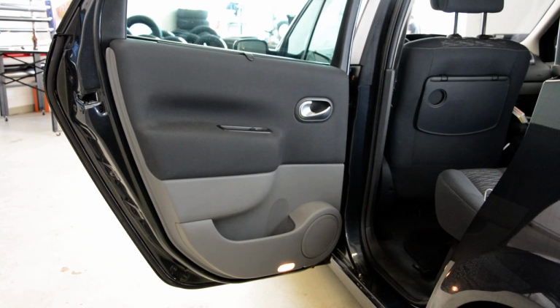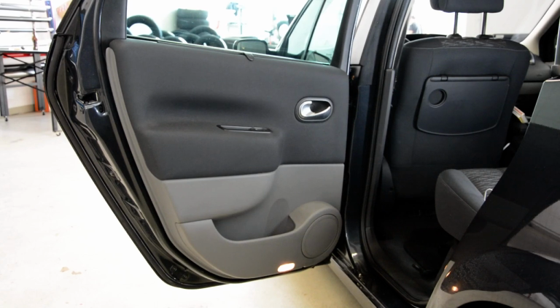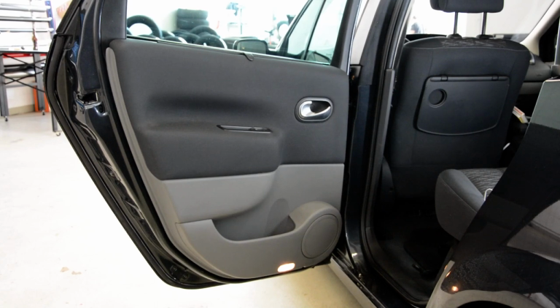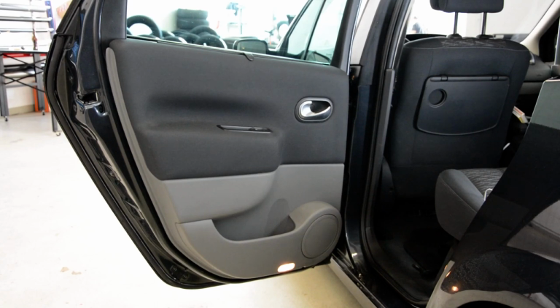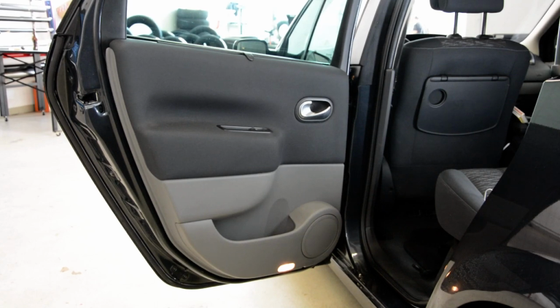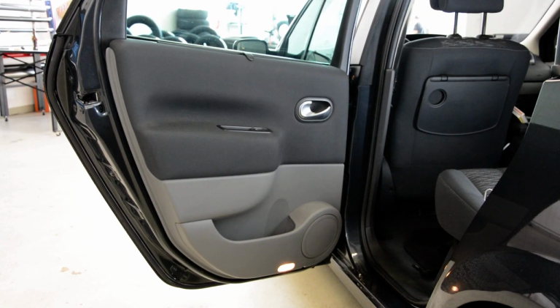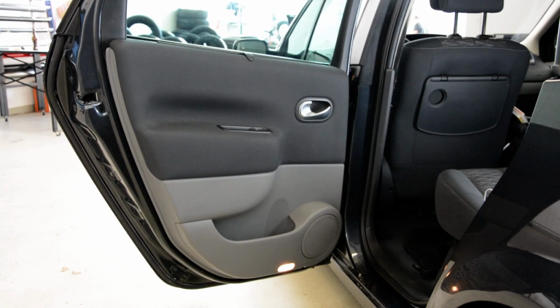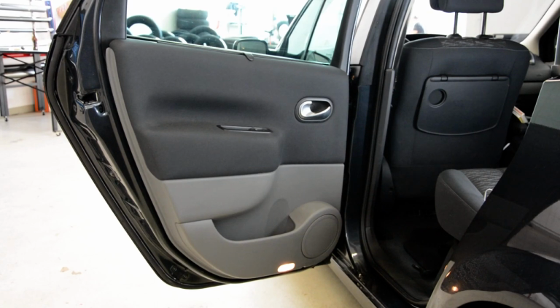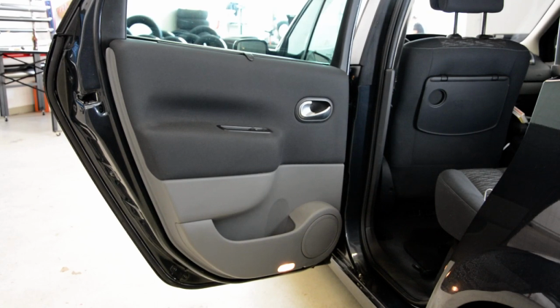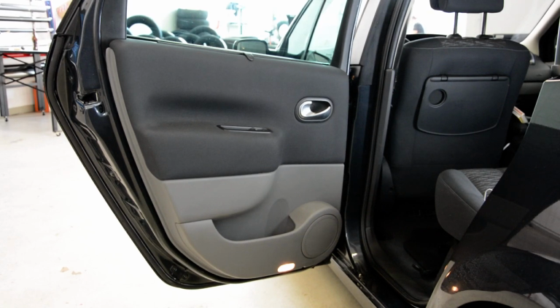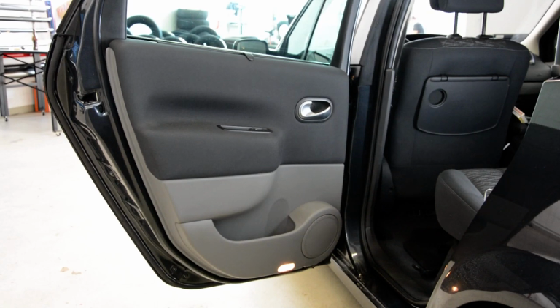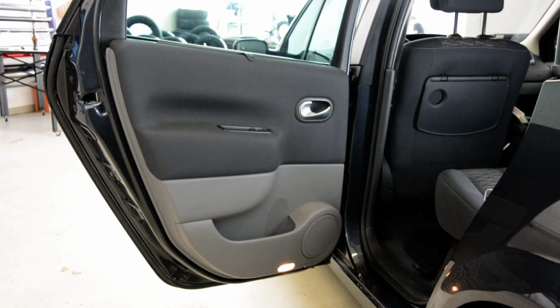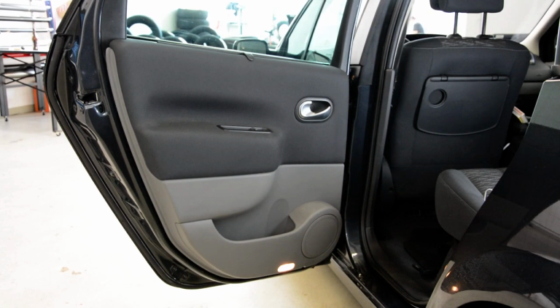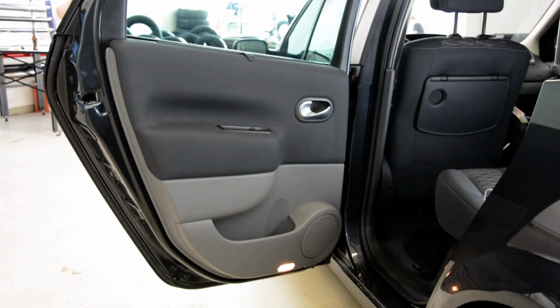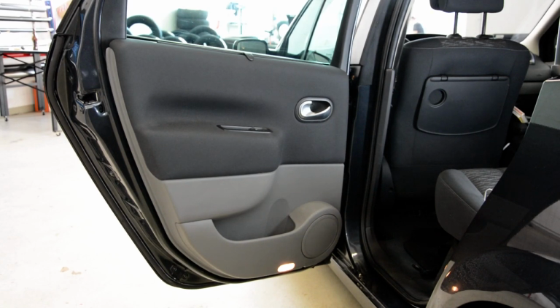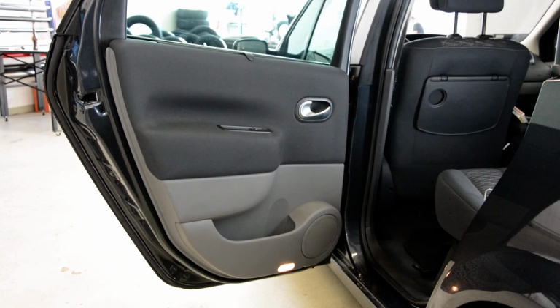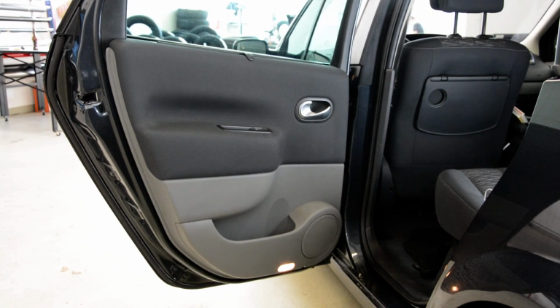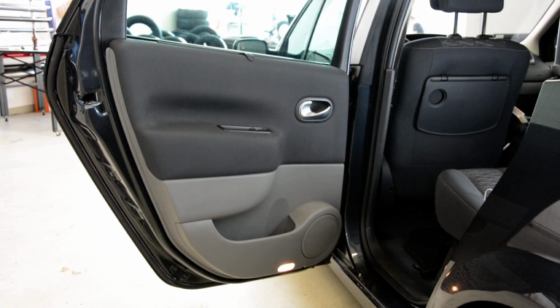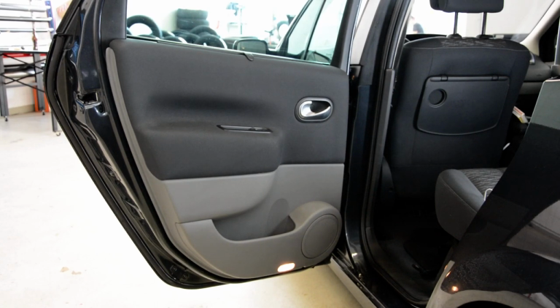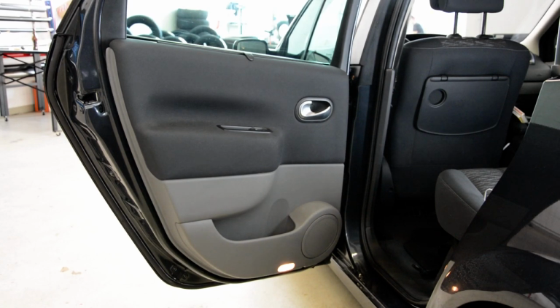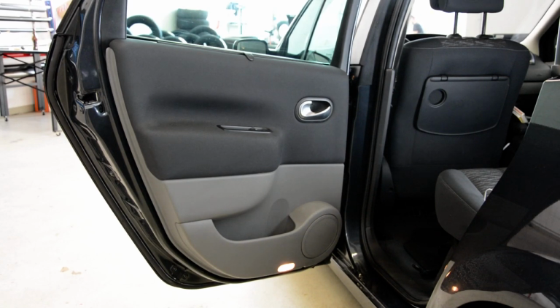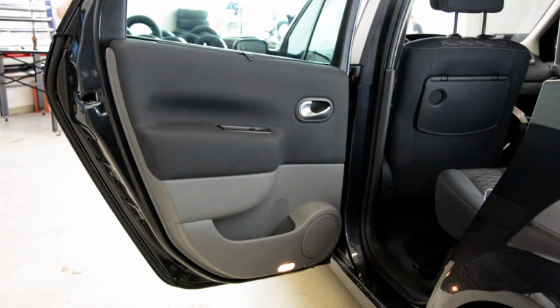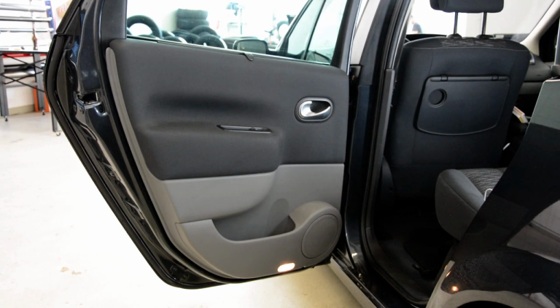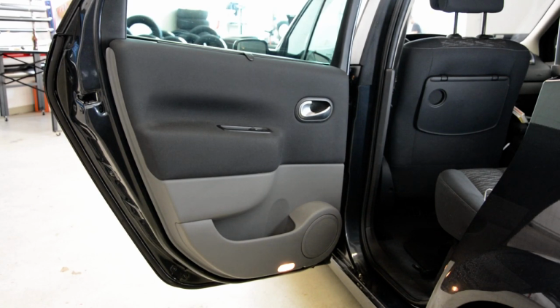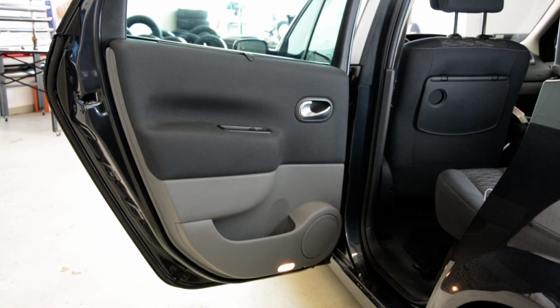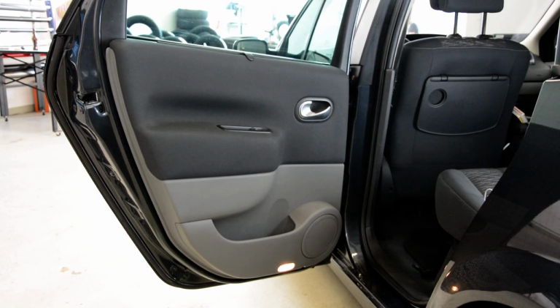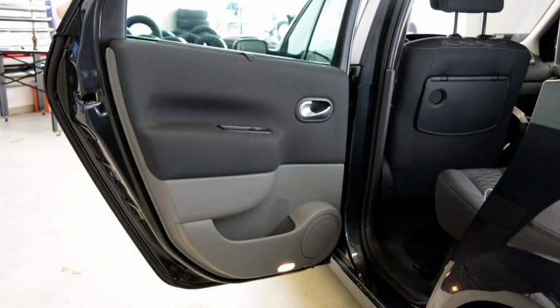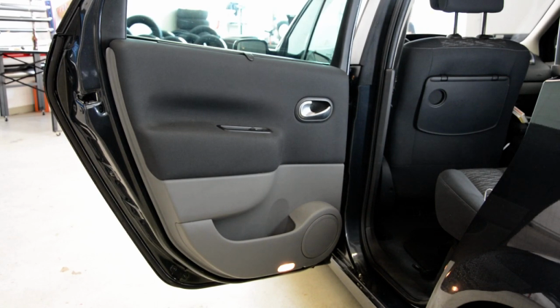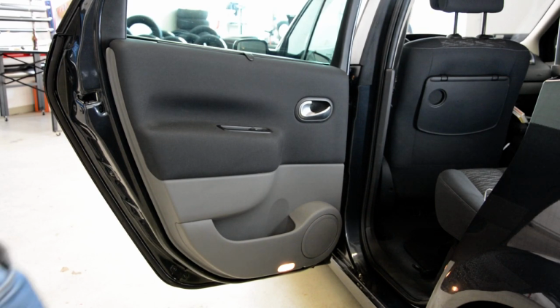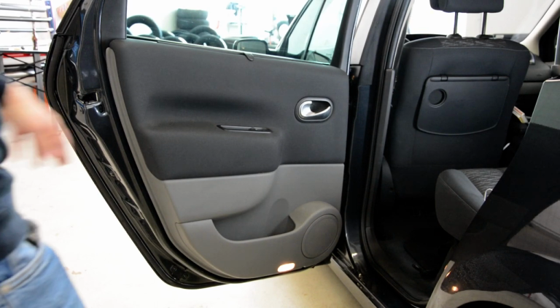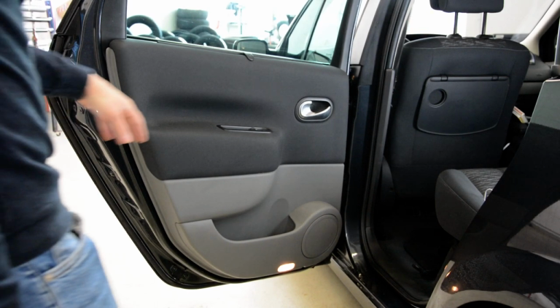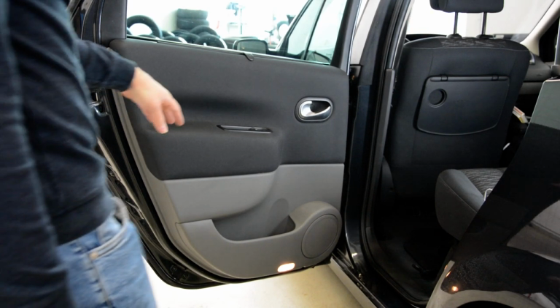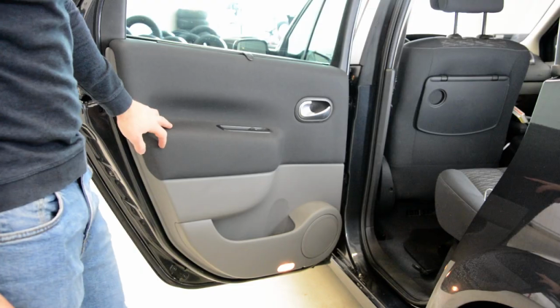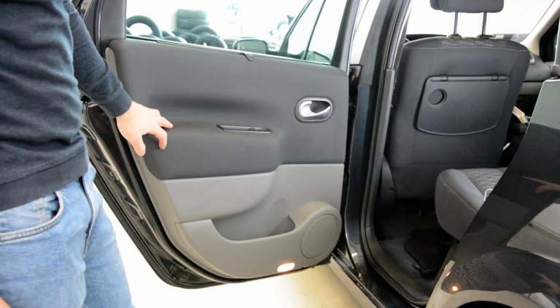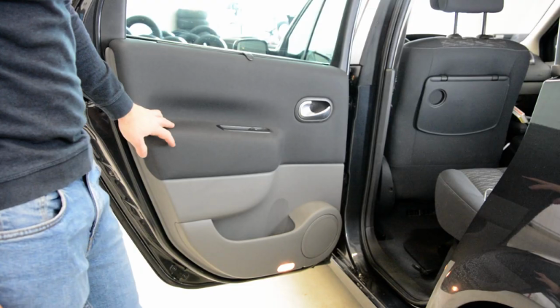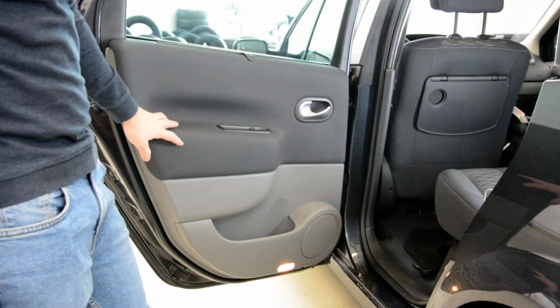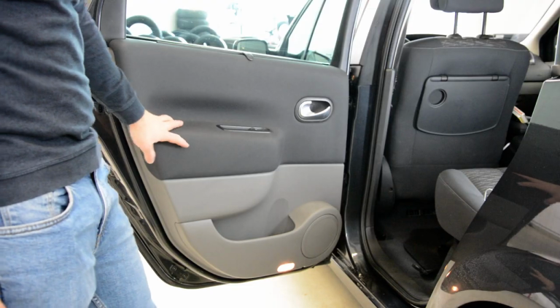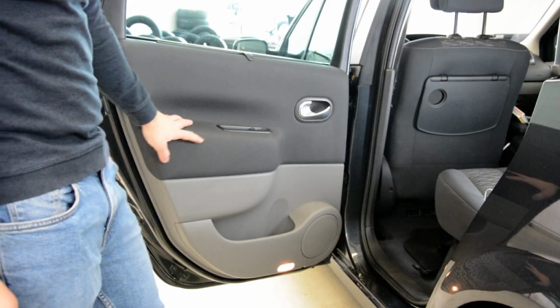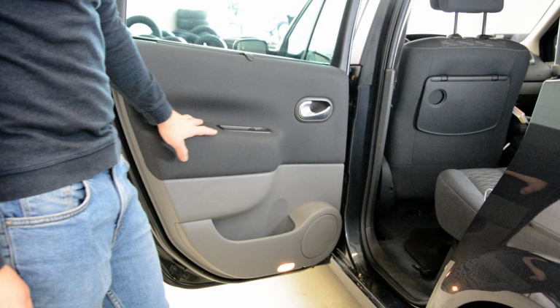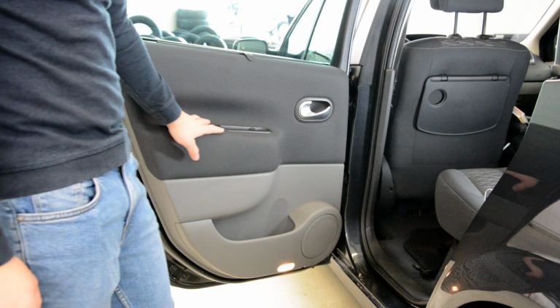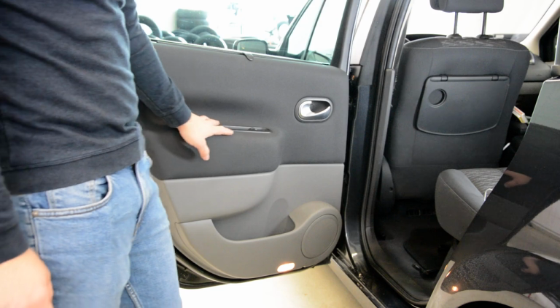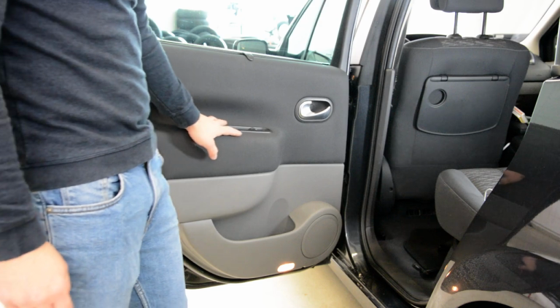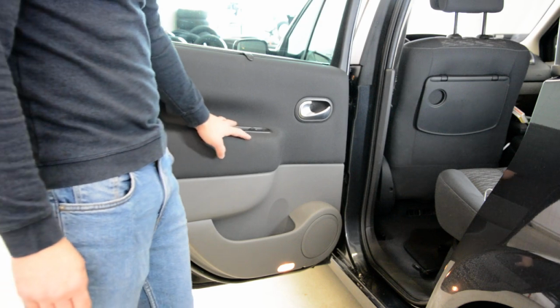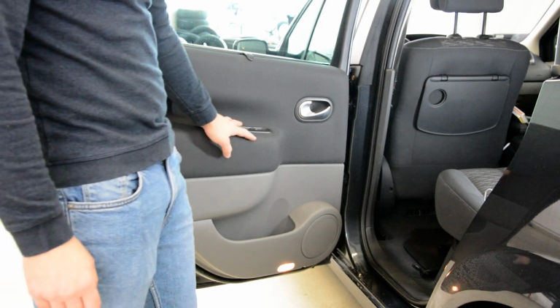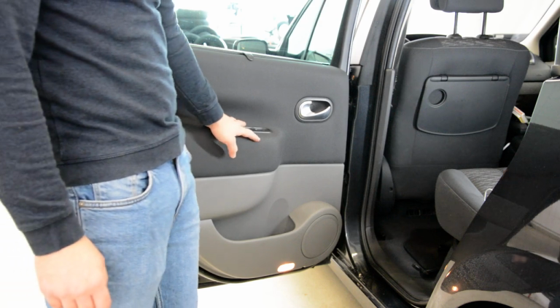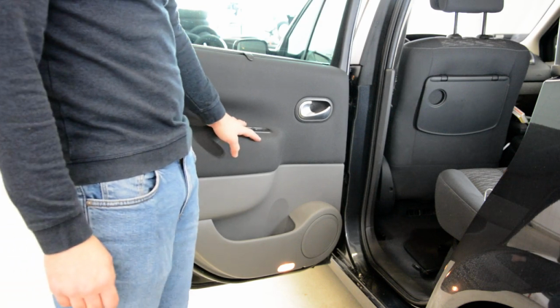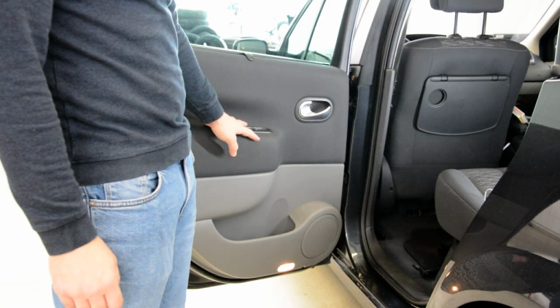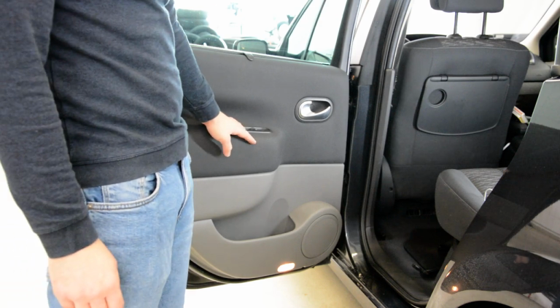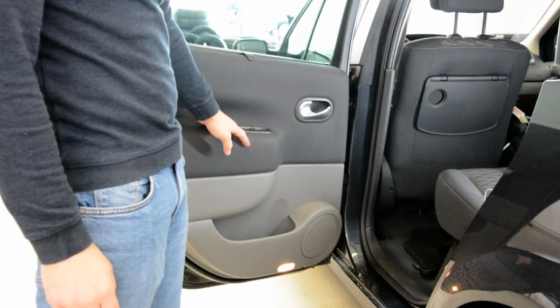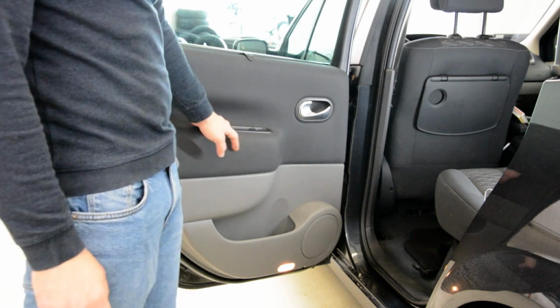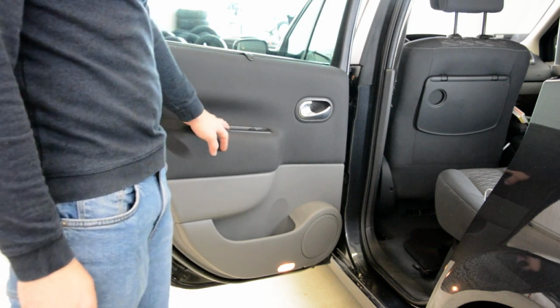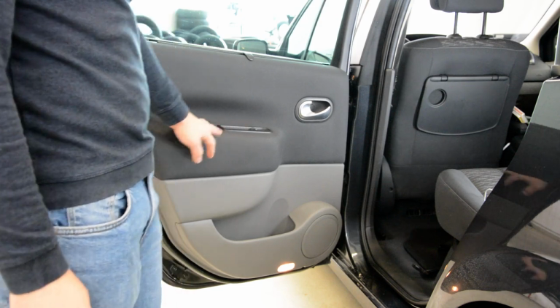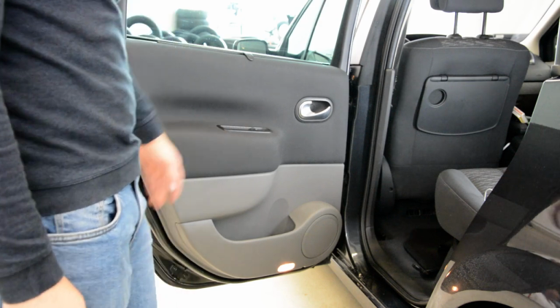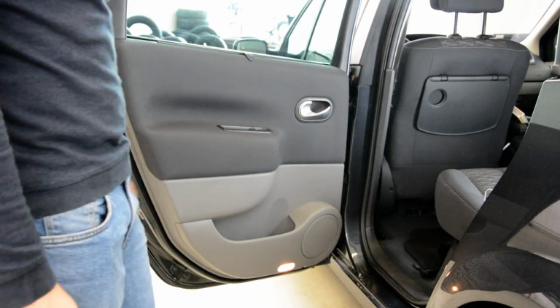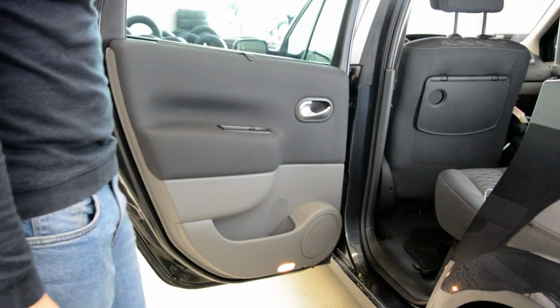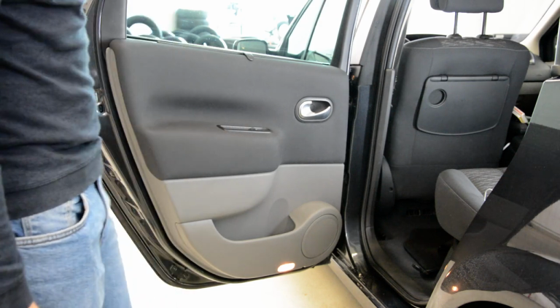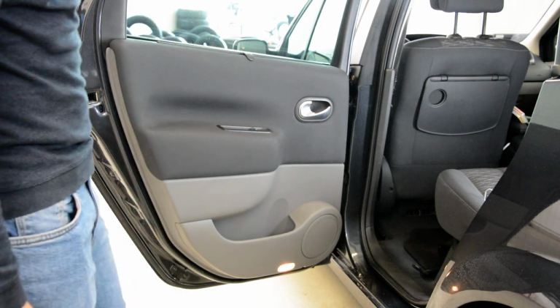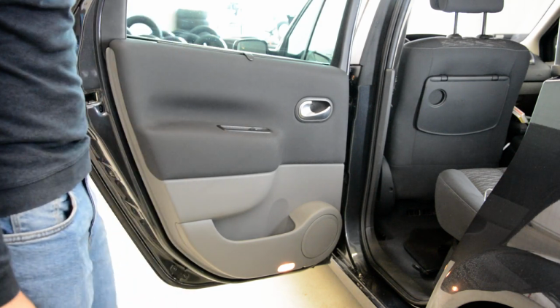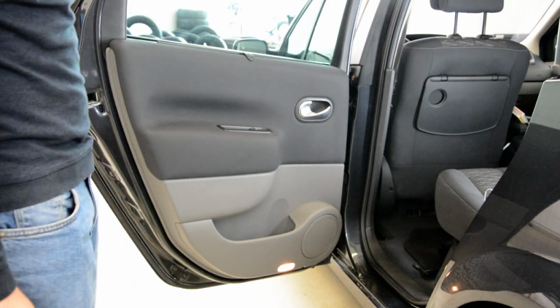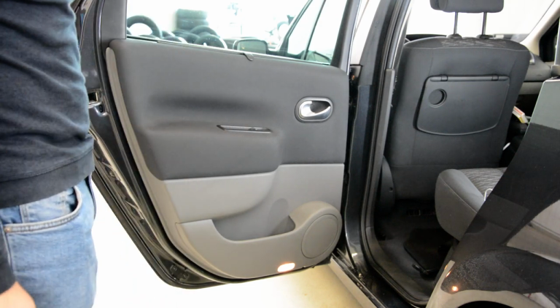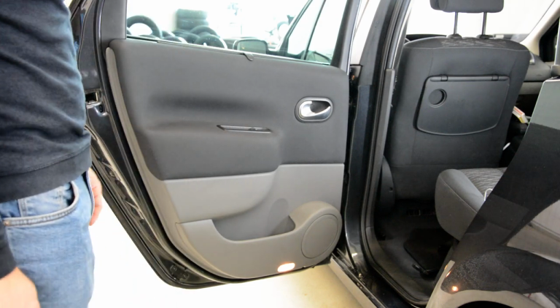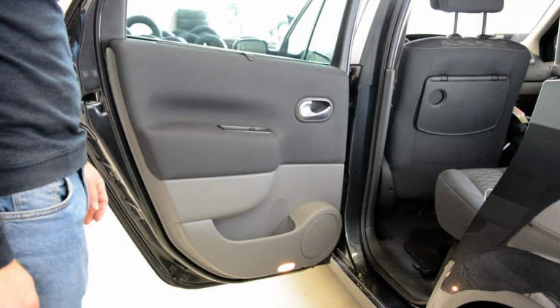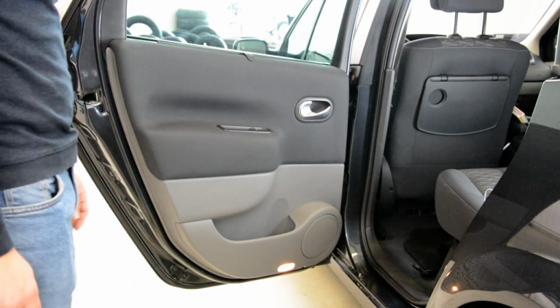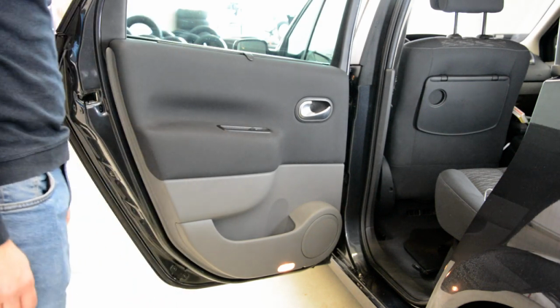Hello everyone! In this short video I will show you how to remove the door panel. This is a Renault Megane from 2007.